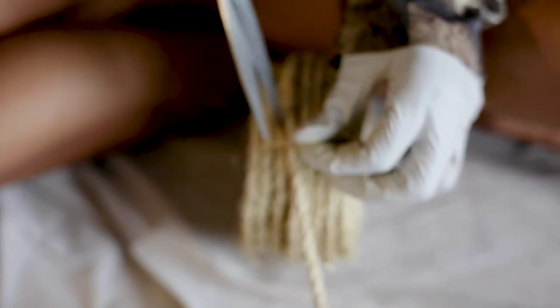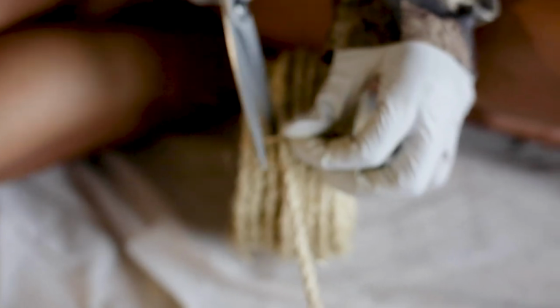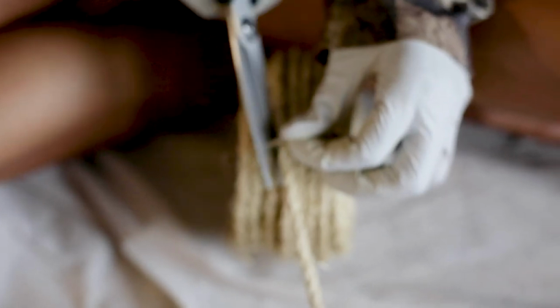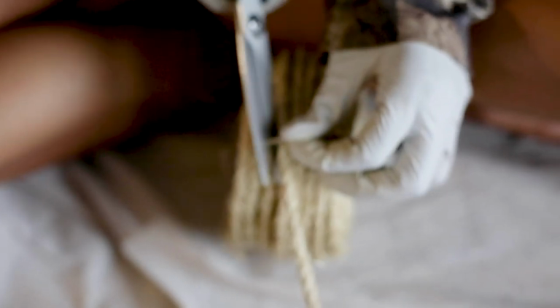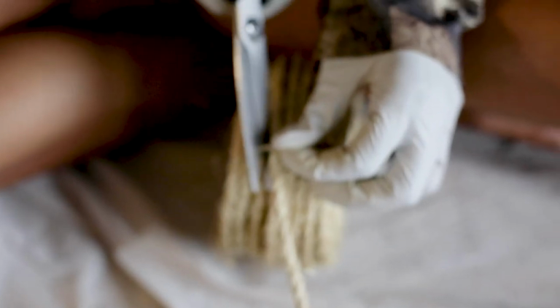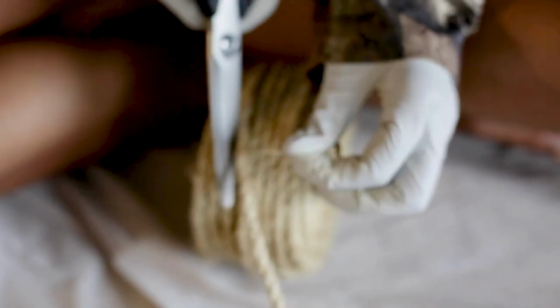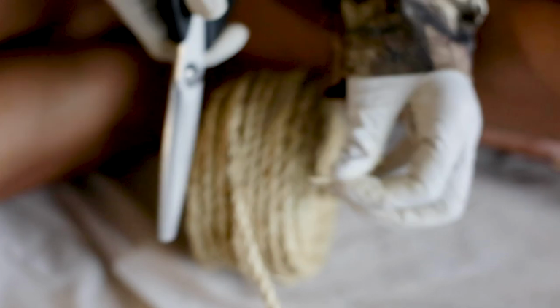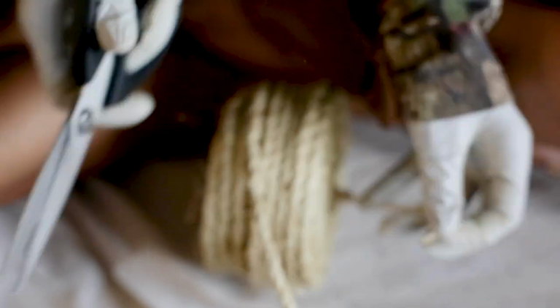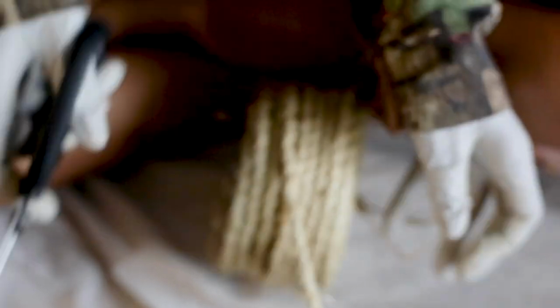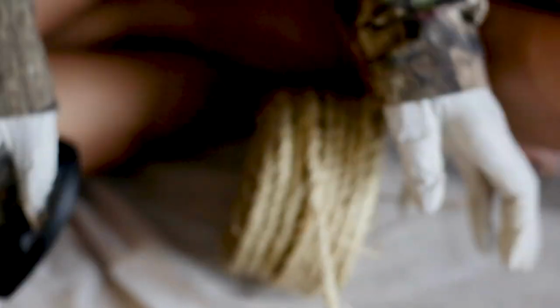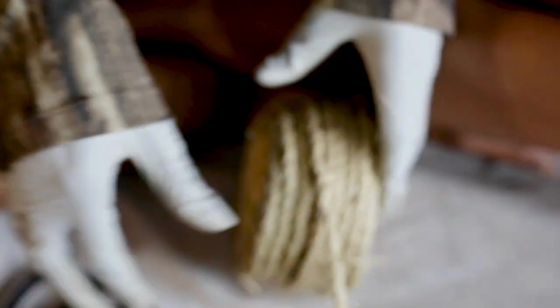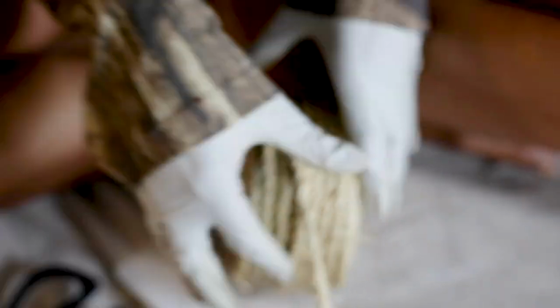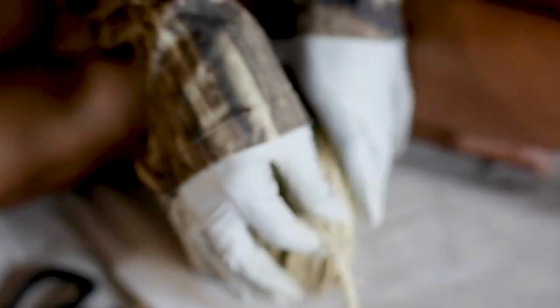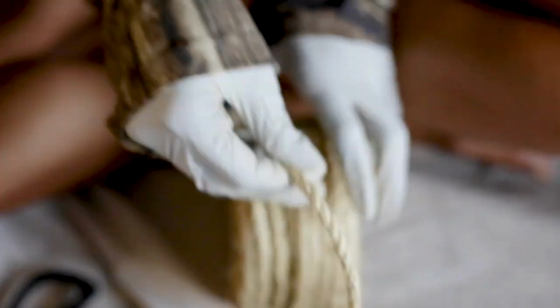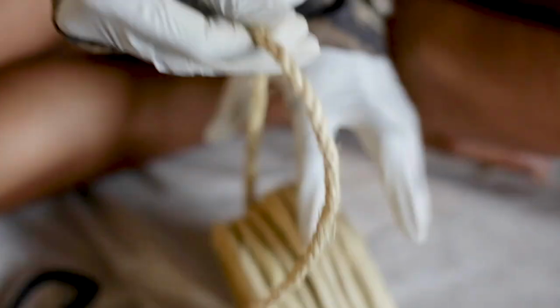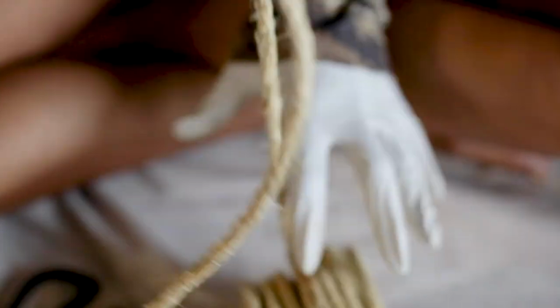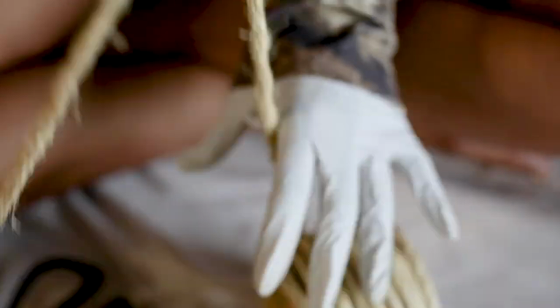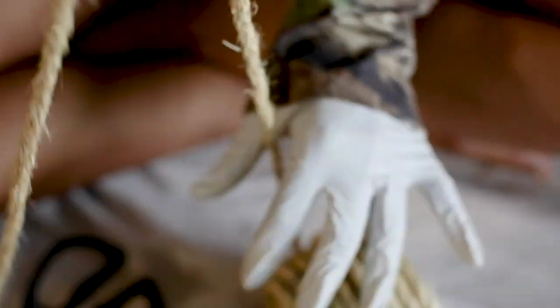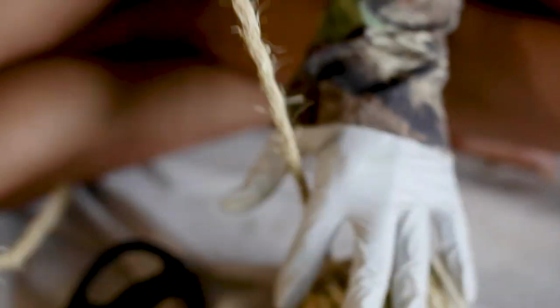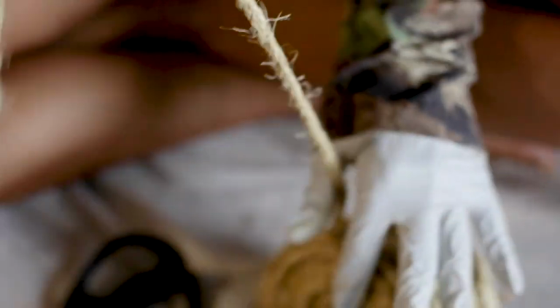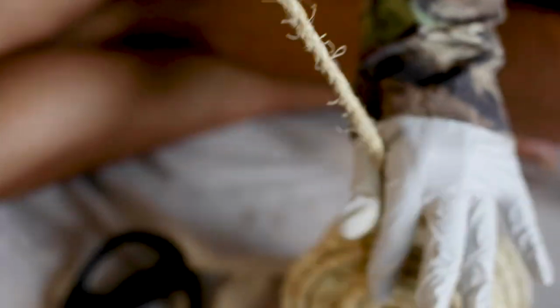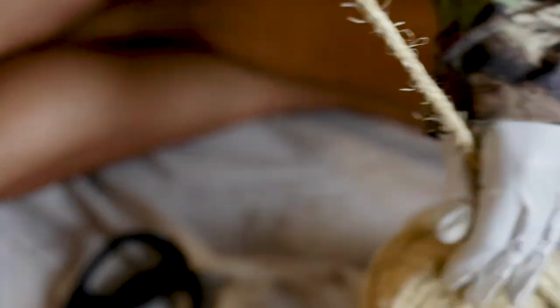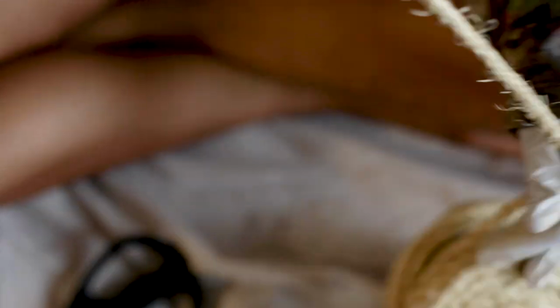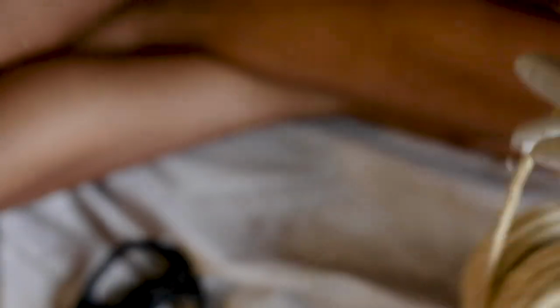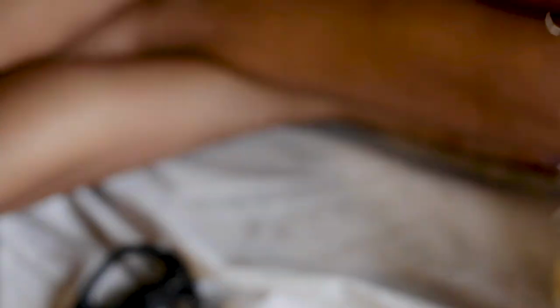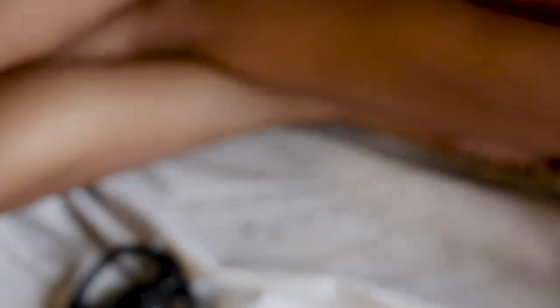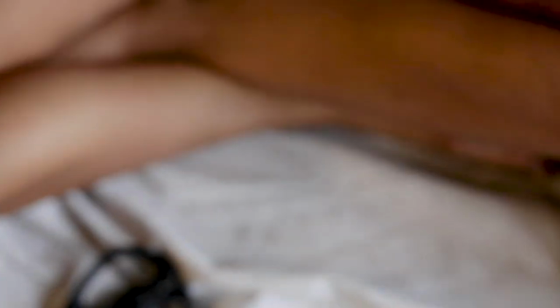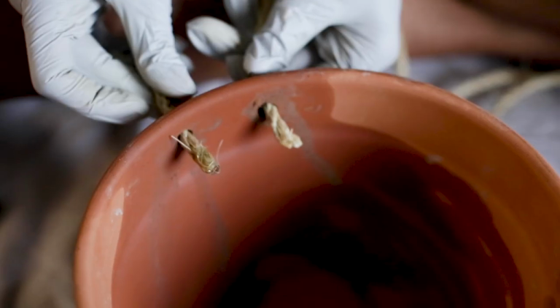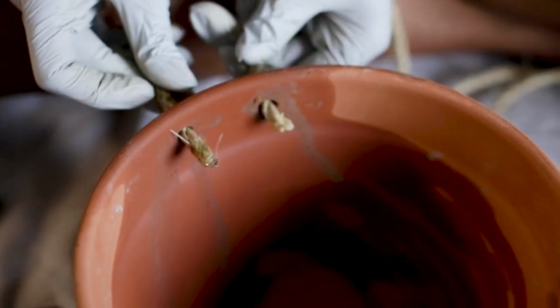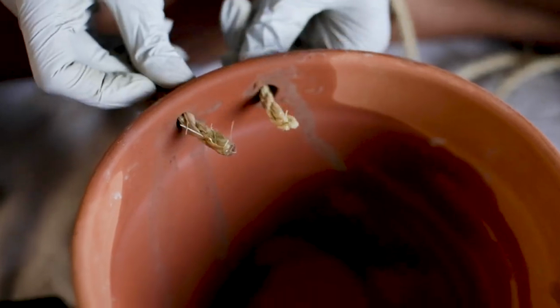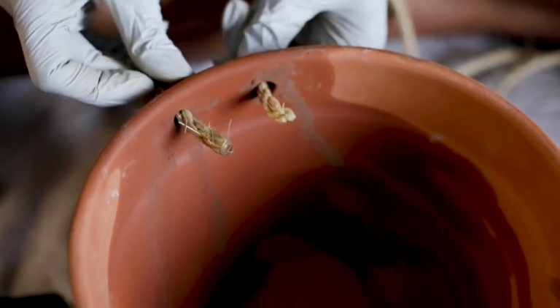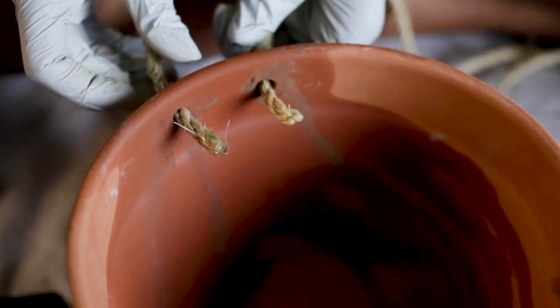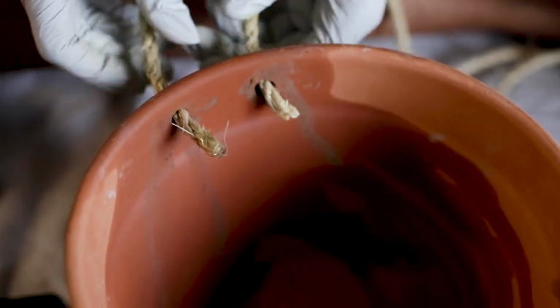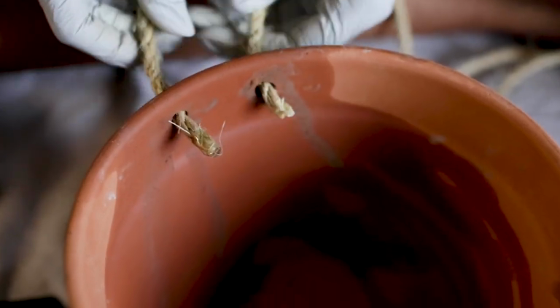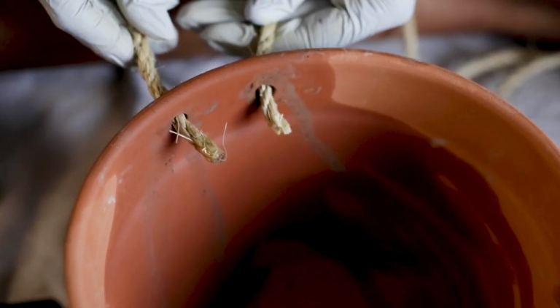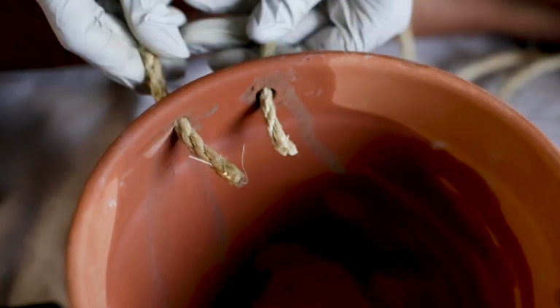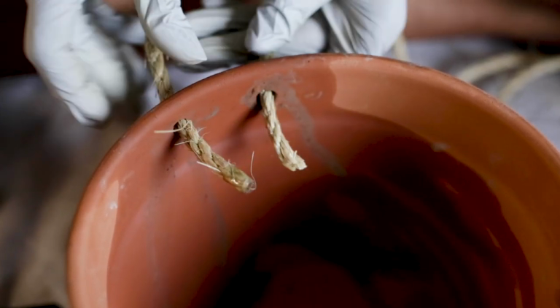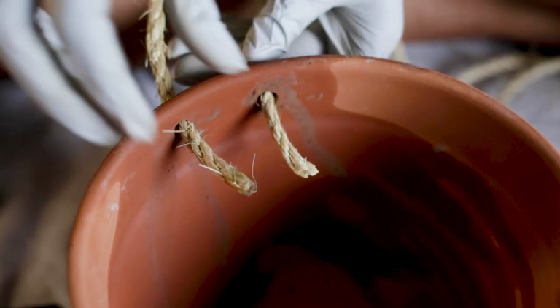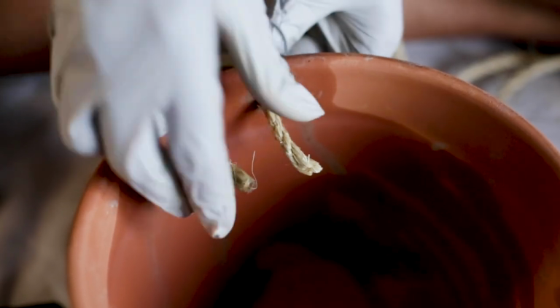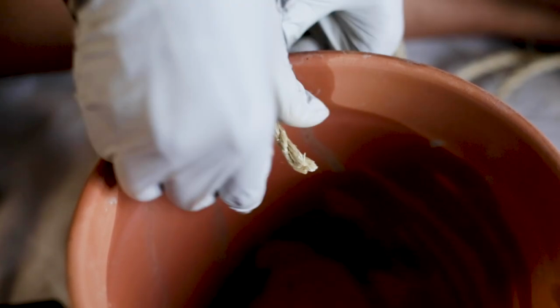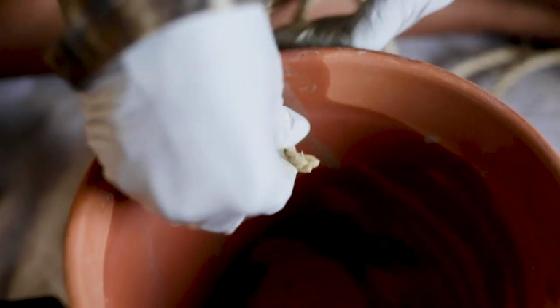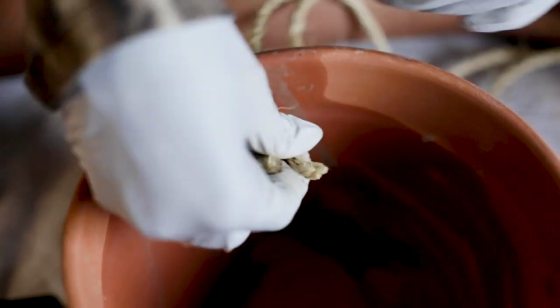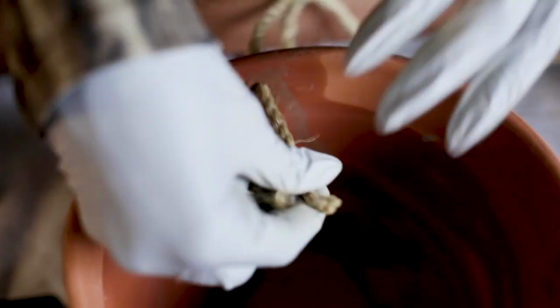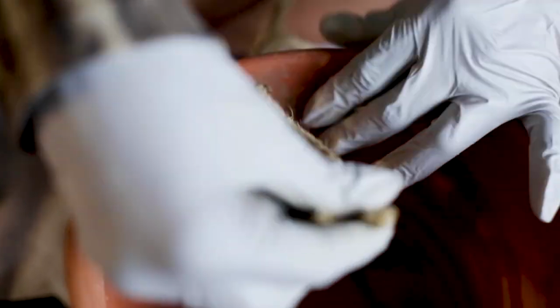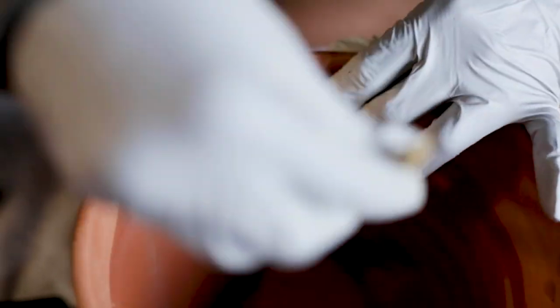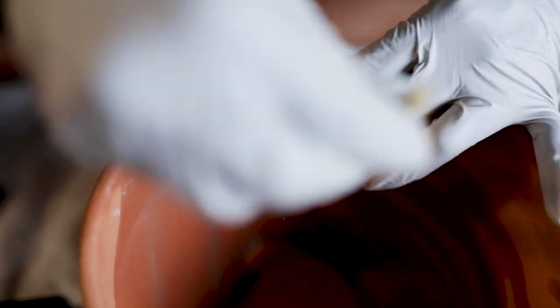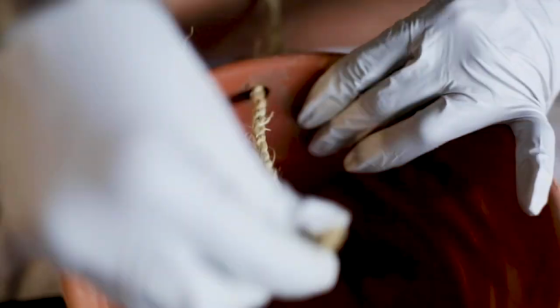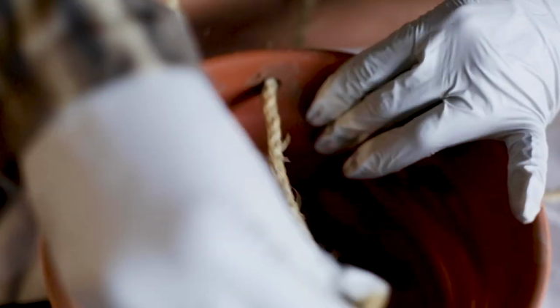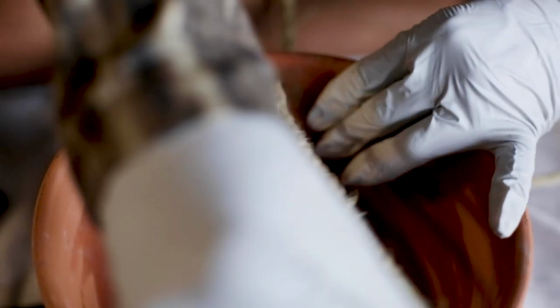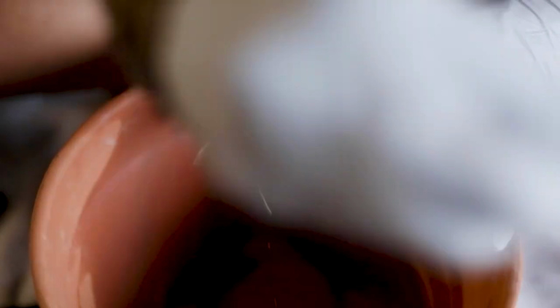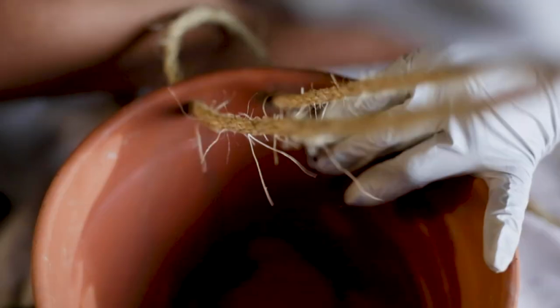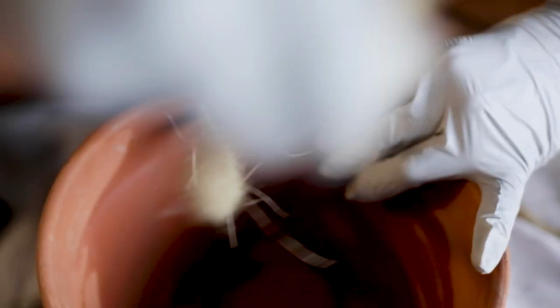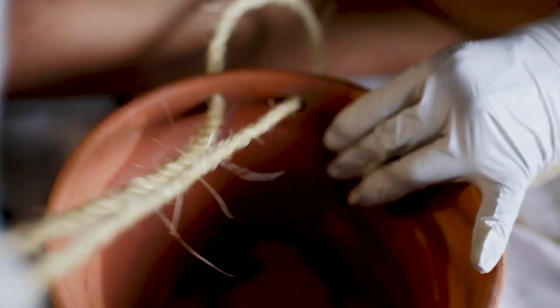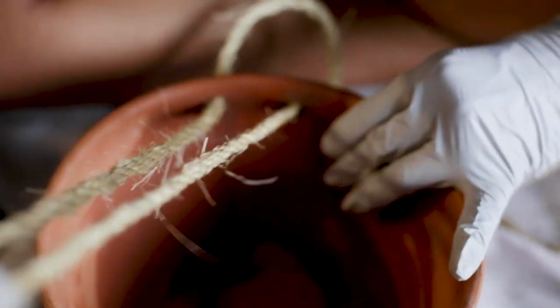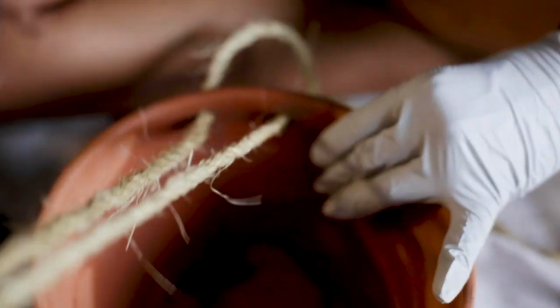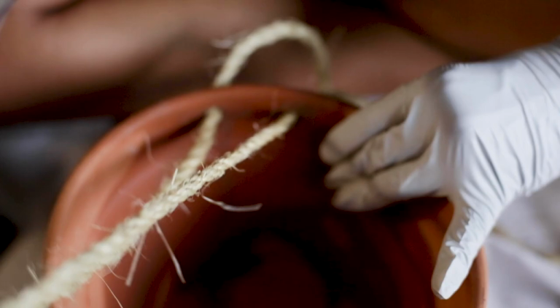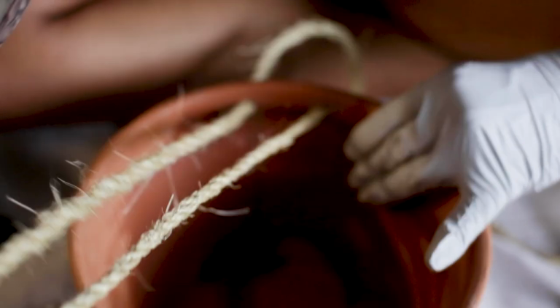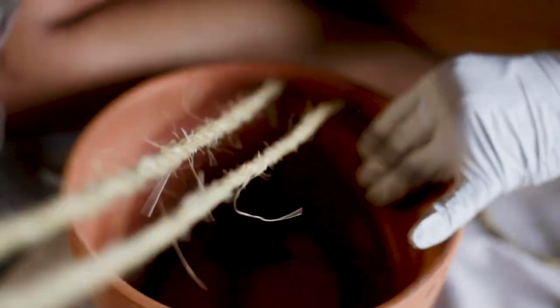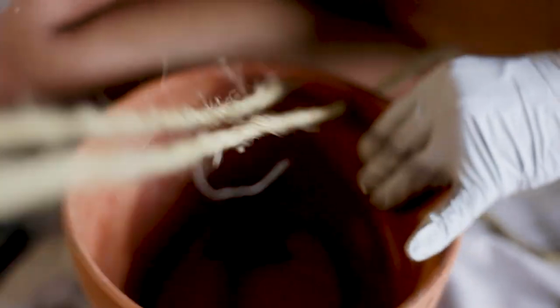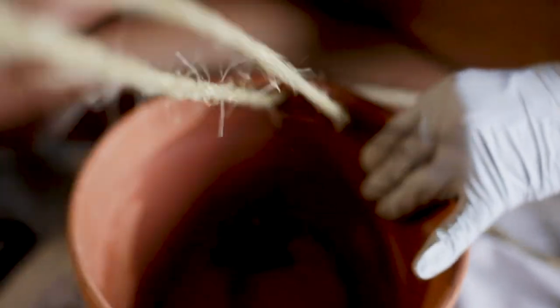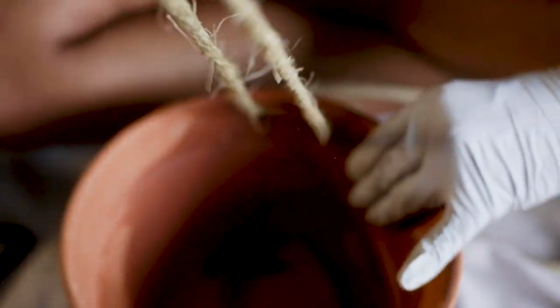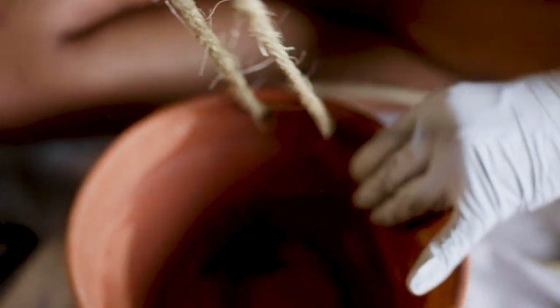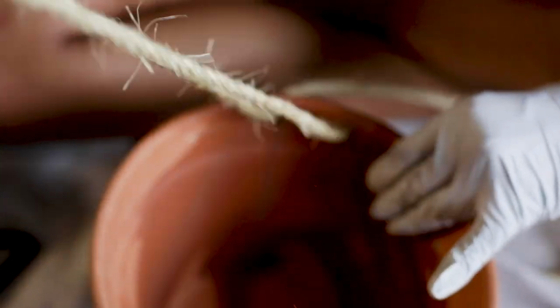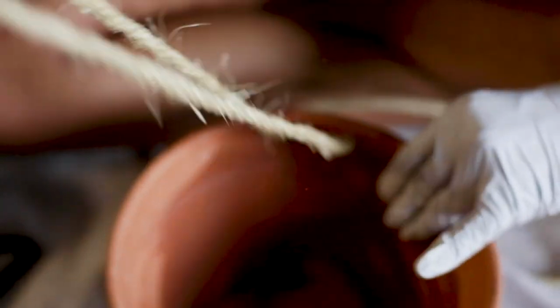Take your spool of rope and measure out four even pieces. Make sure you take into account how high you want to hang this pot.